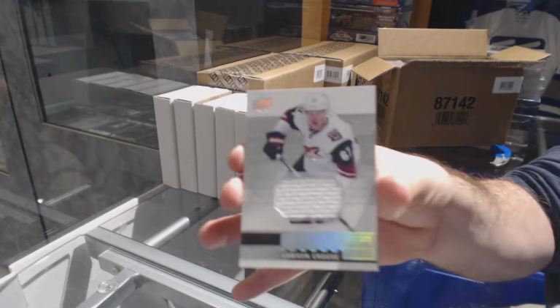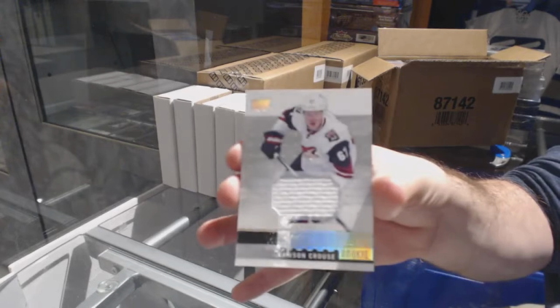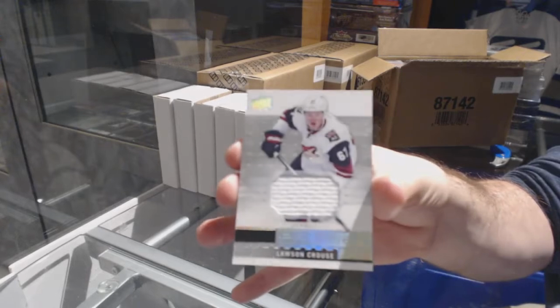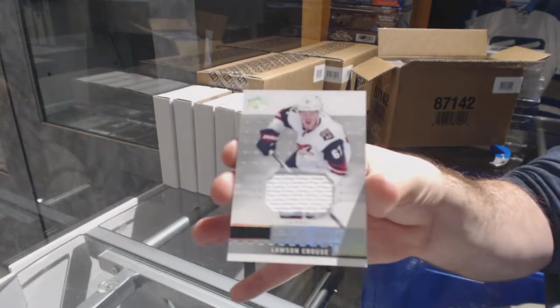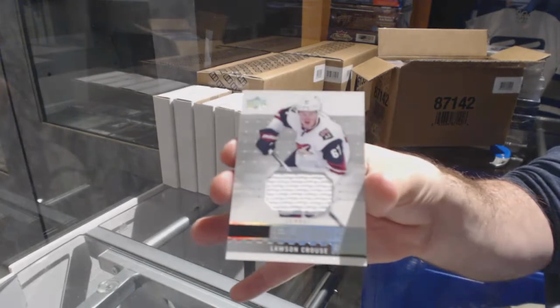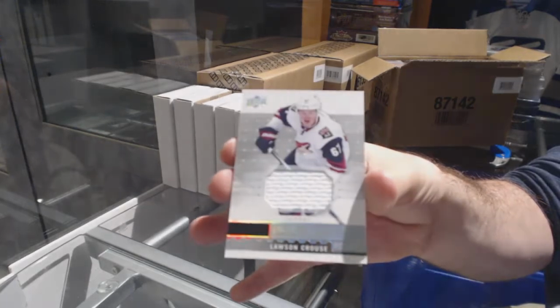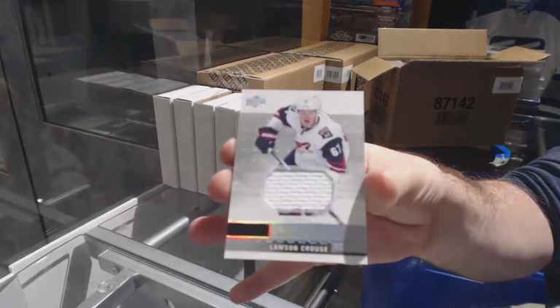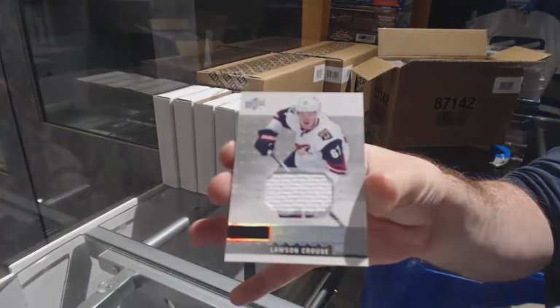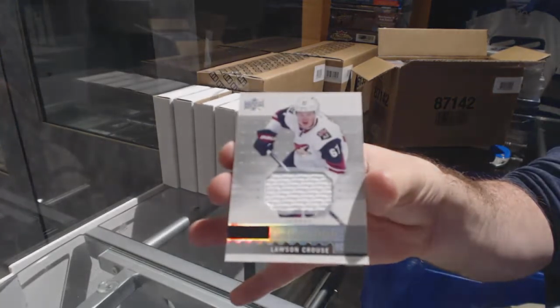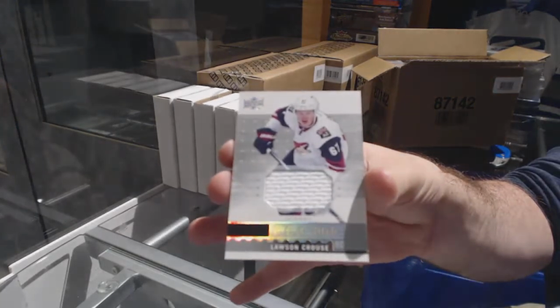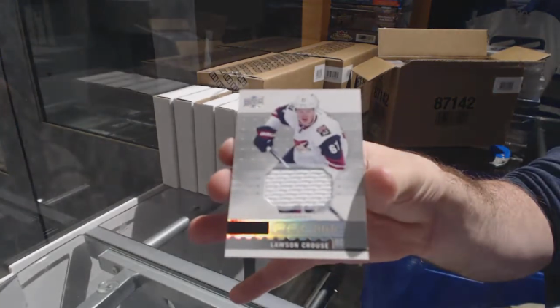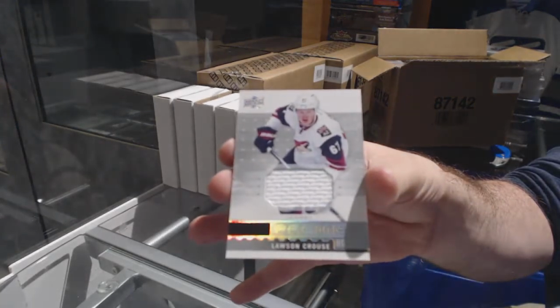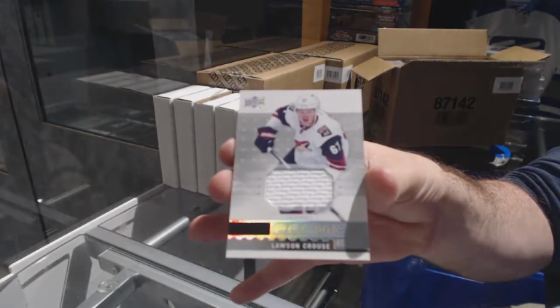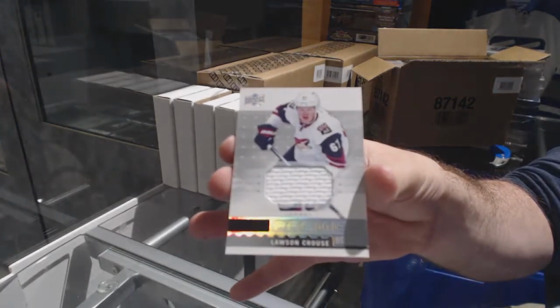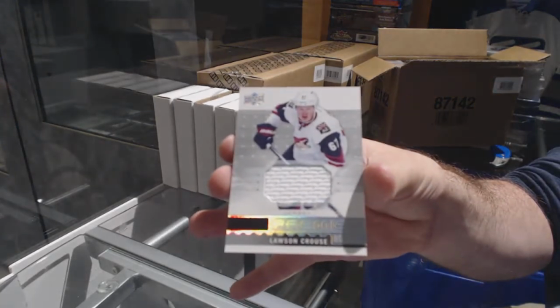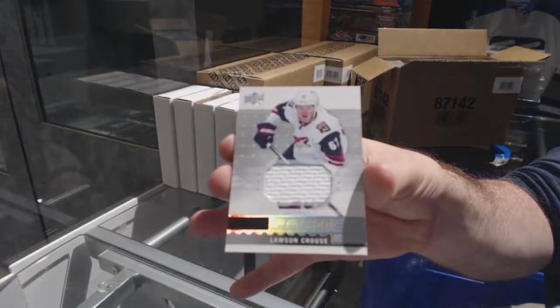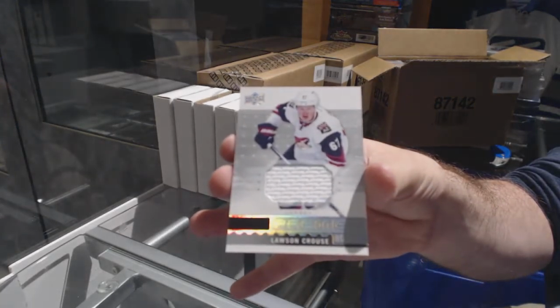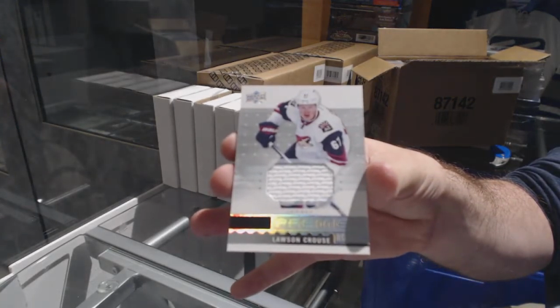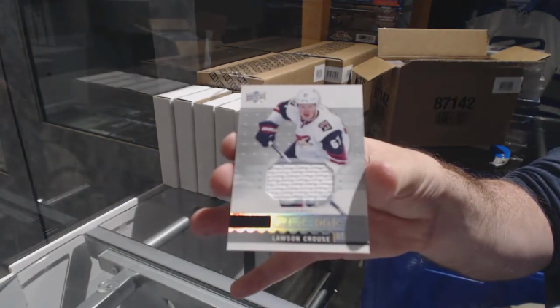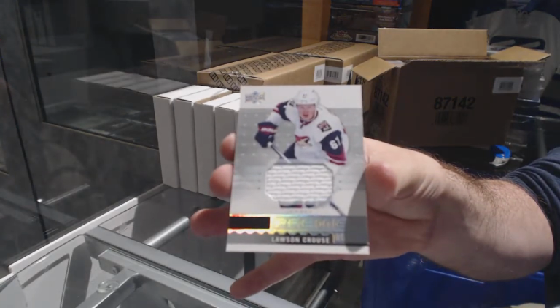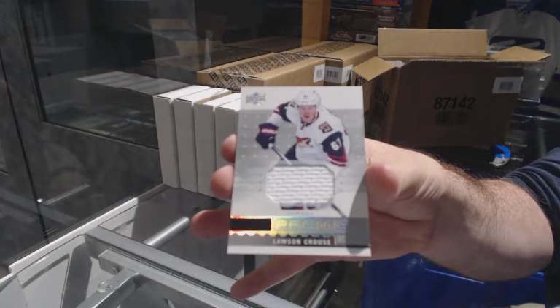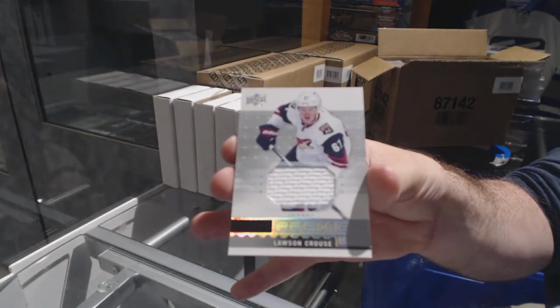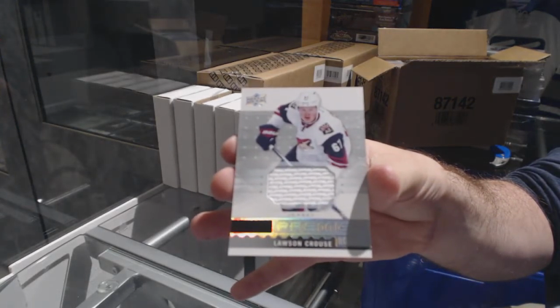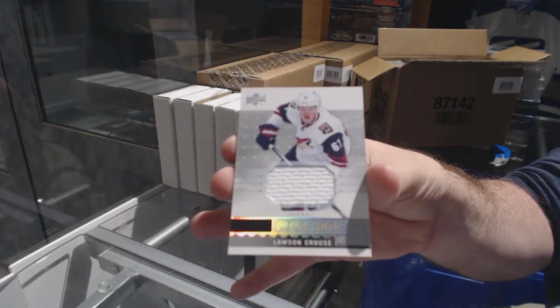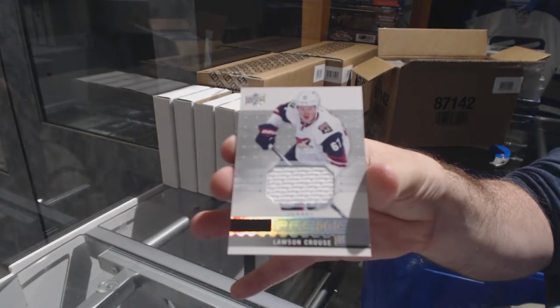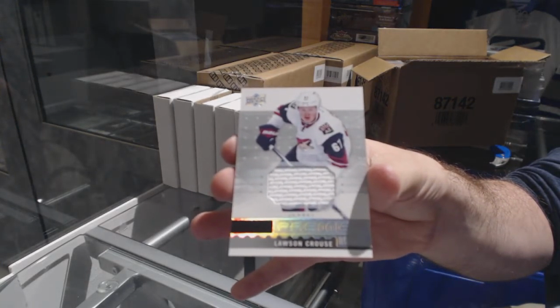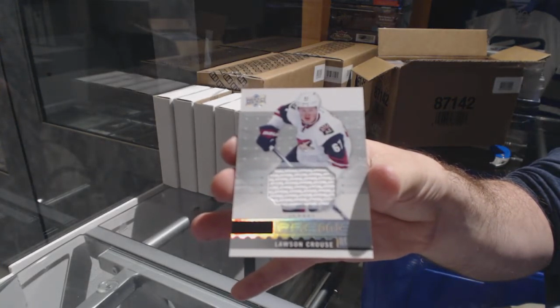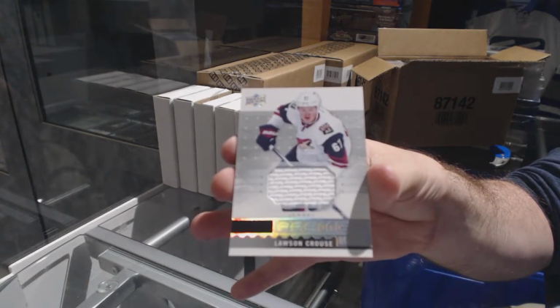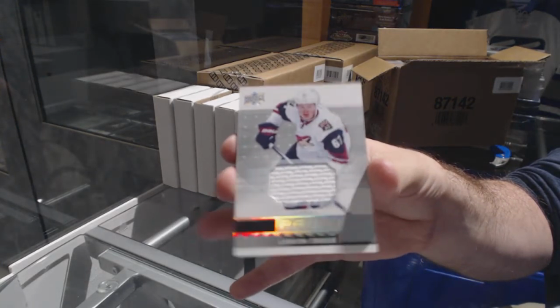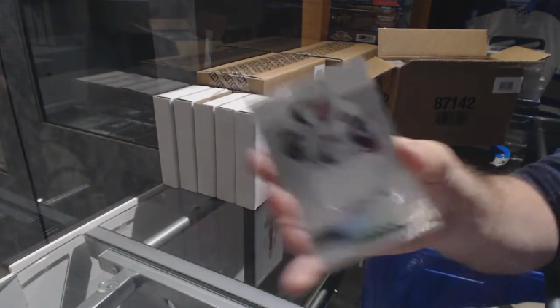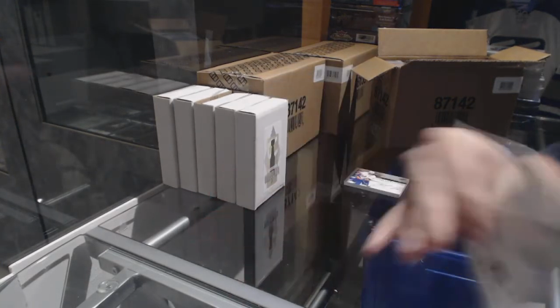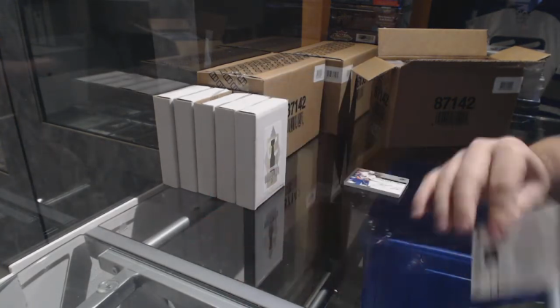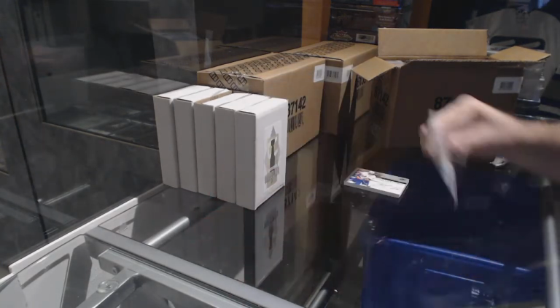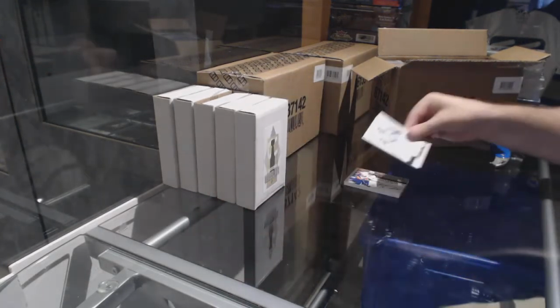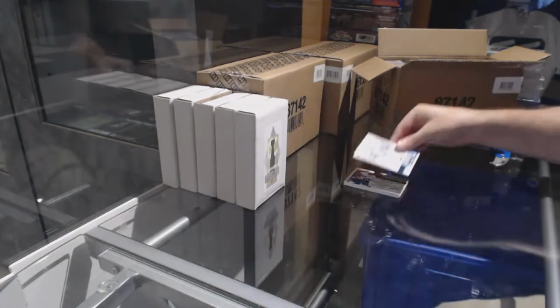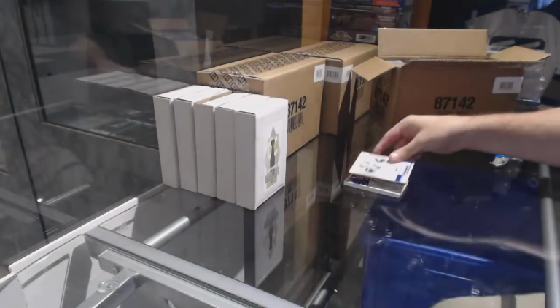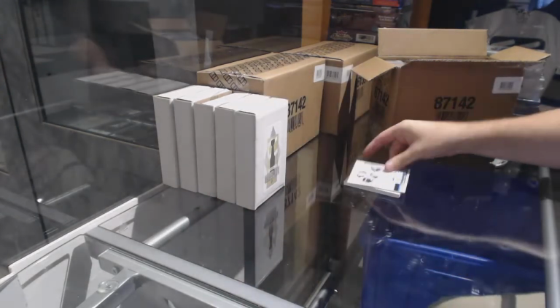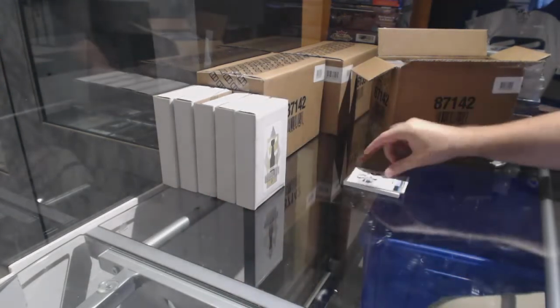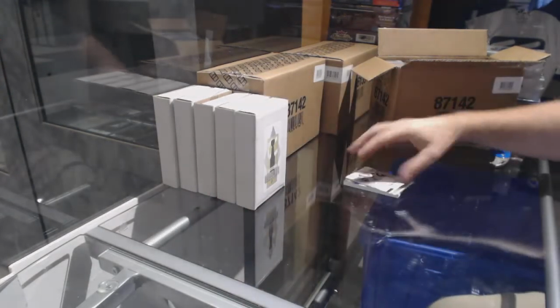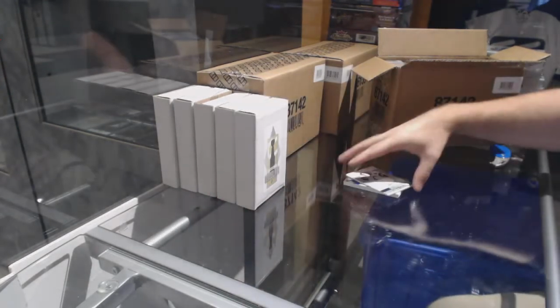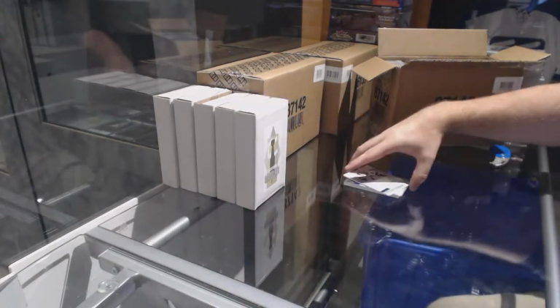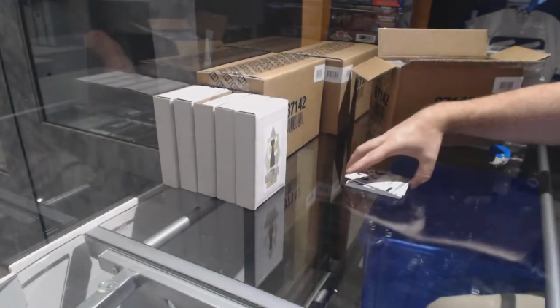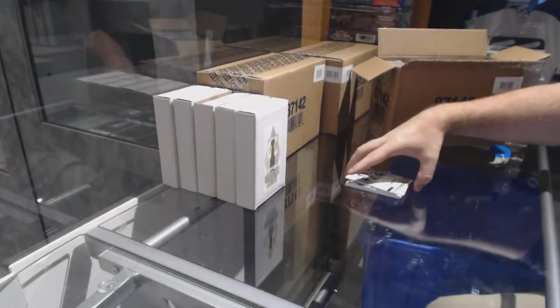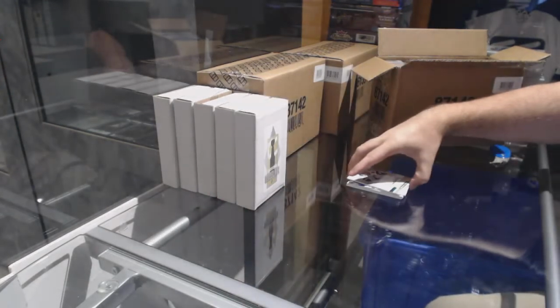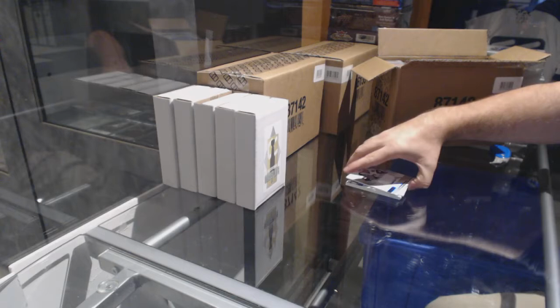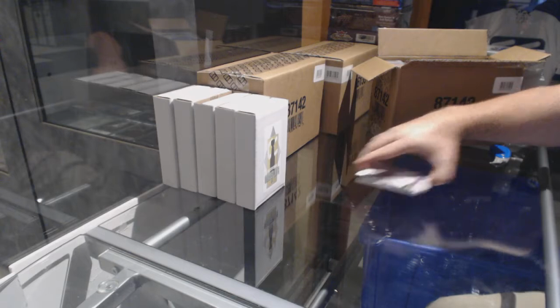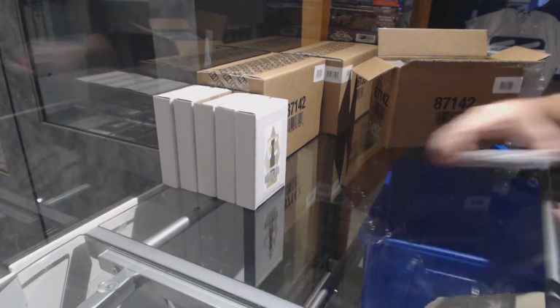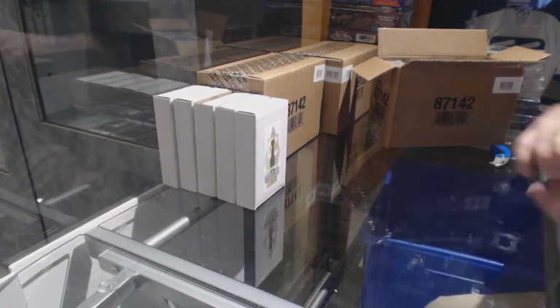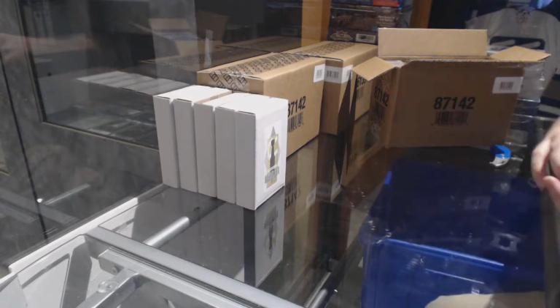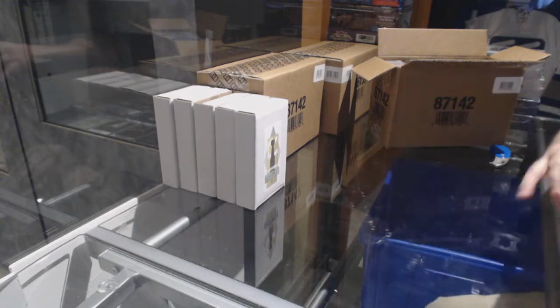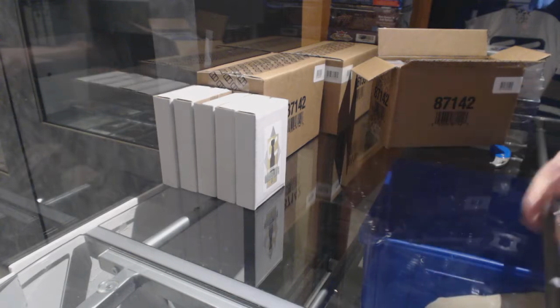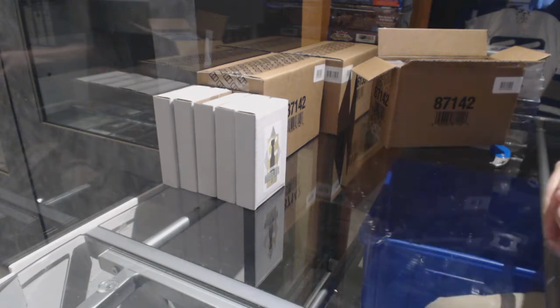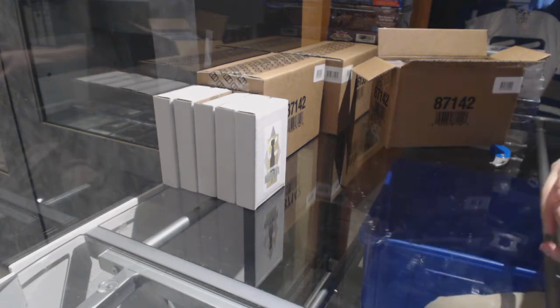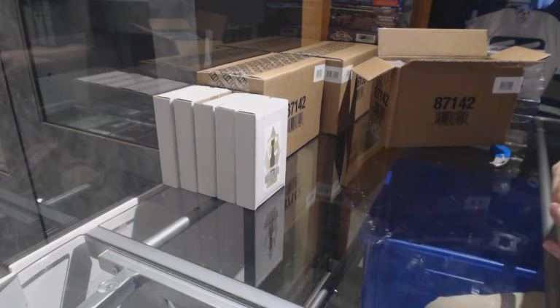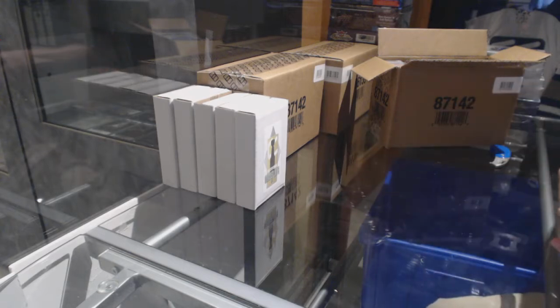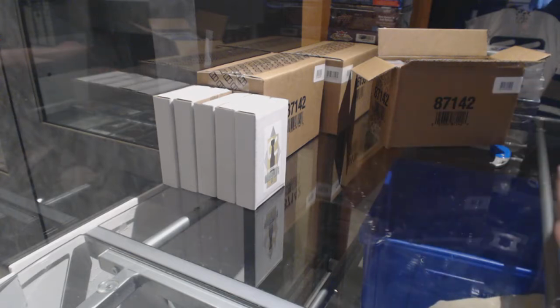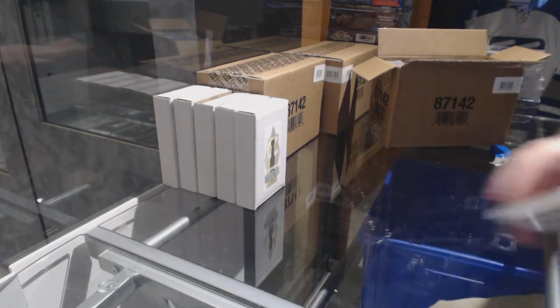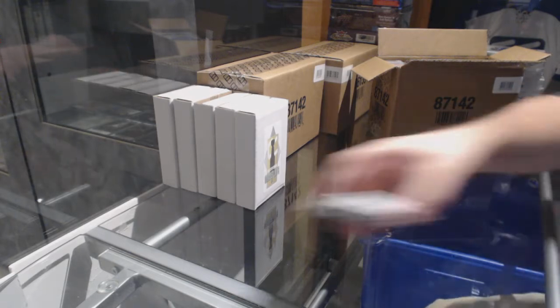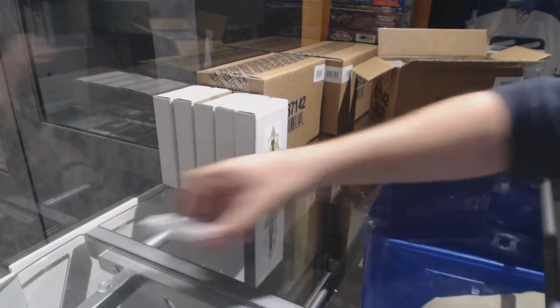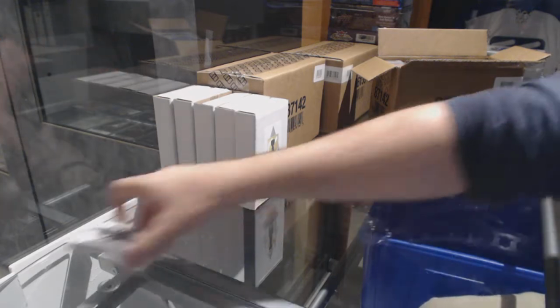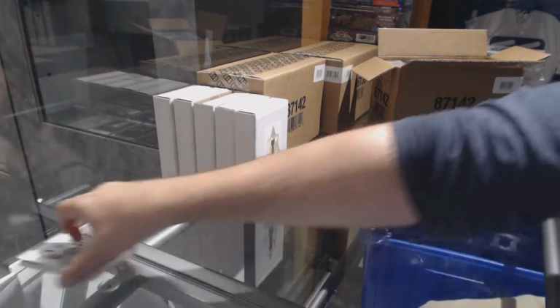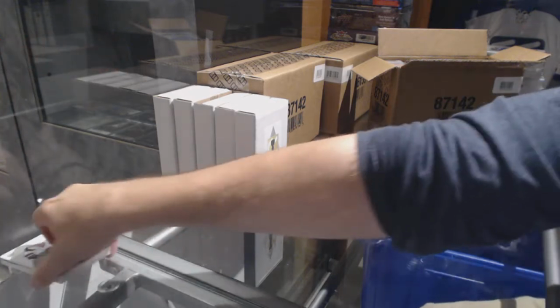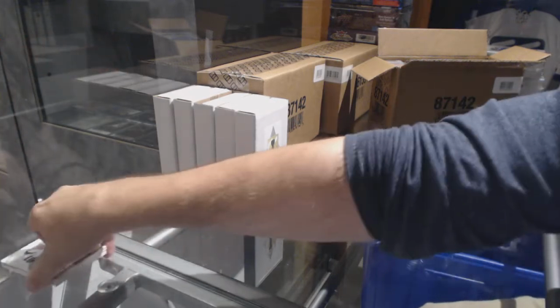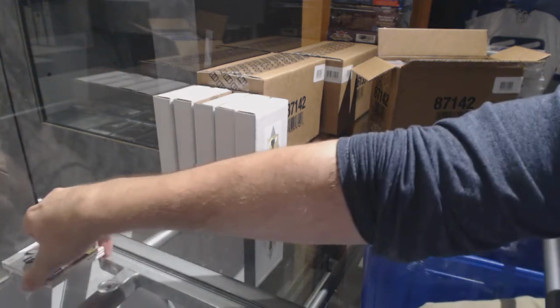And for the Coyotes: Lawson Krause. Yeah, that was a filthy-looking card, eh?